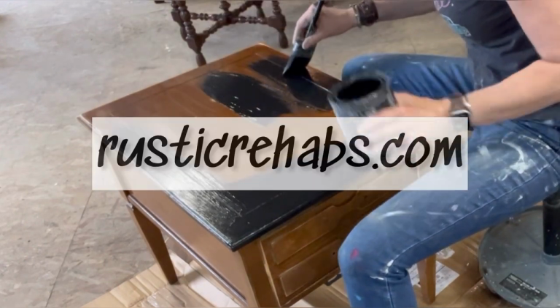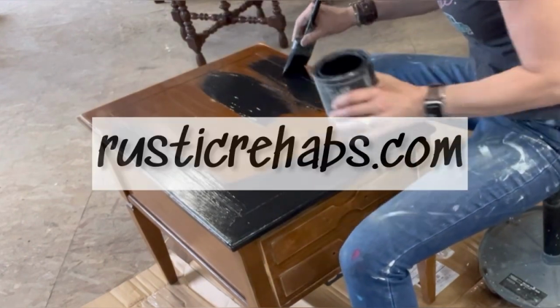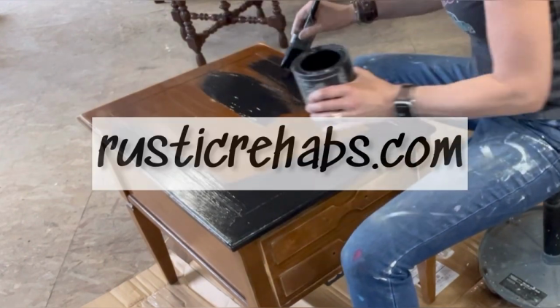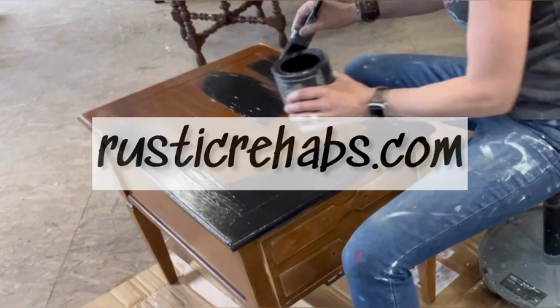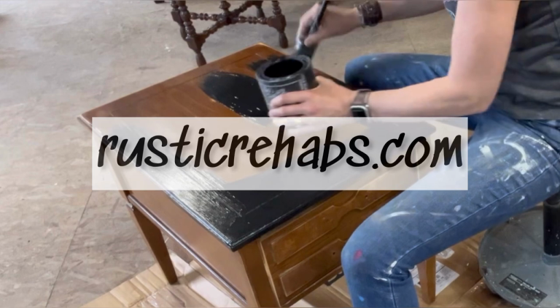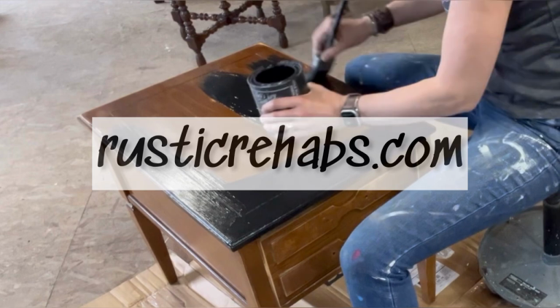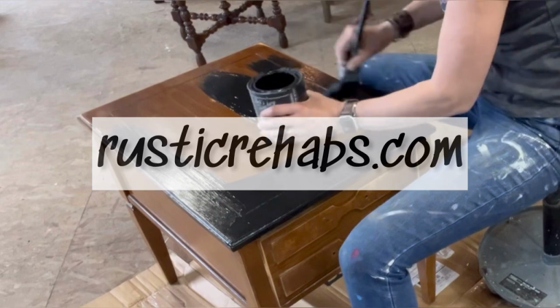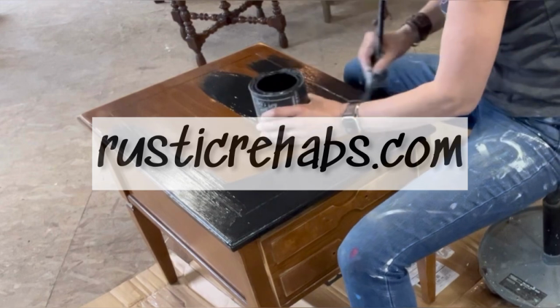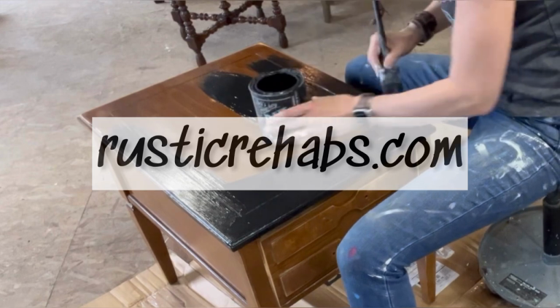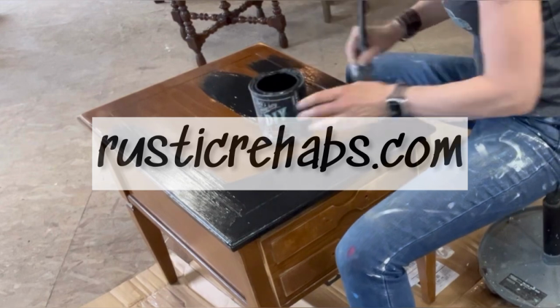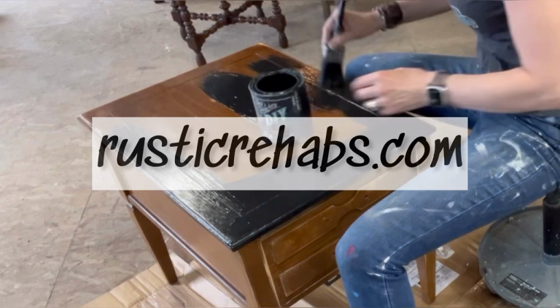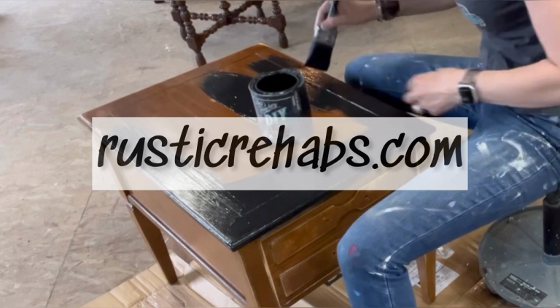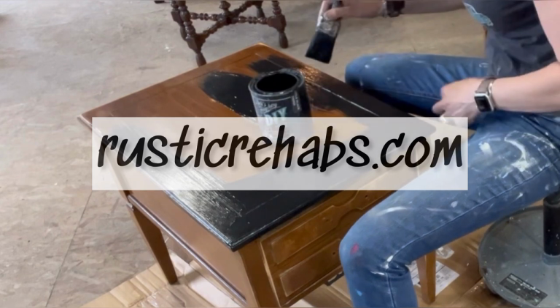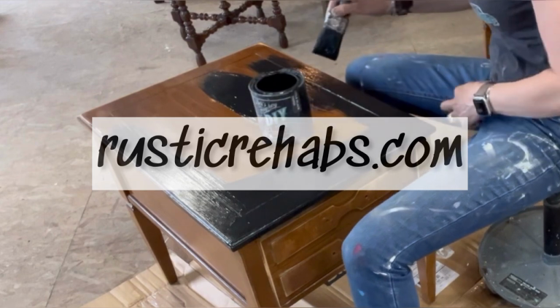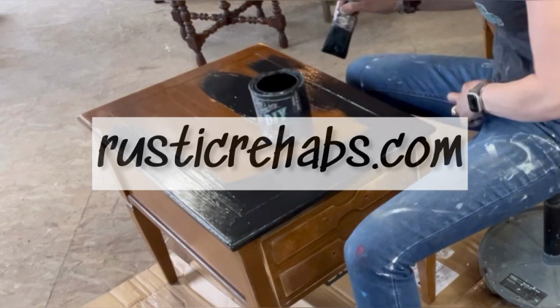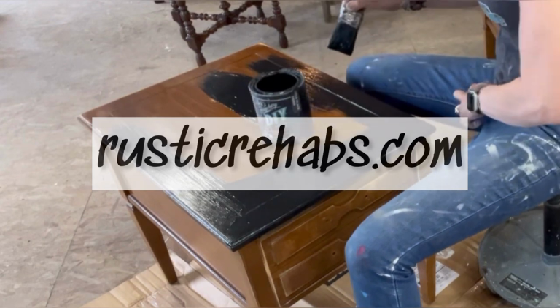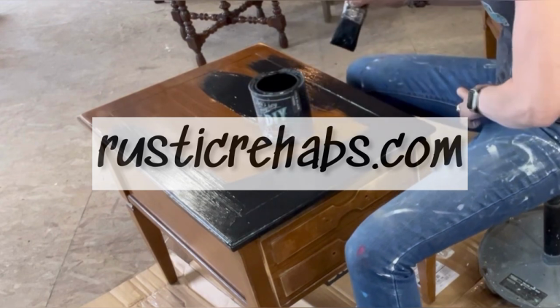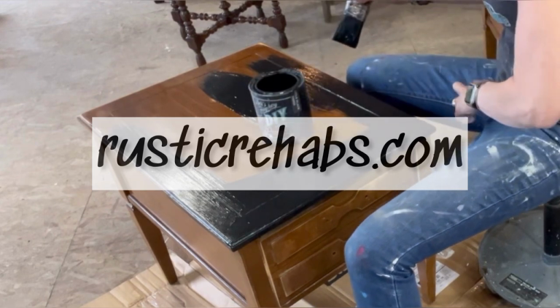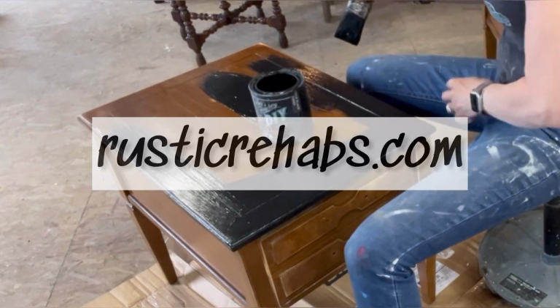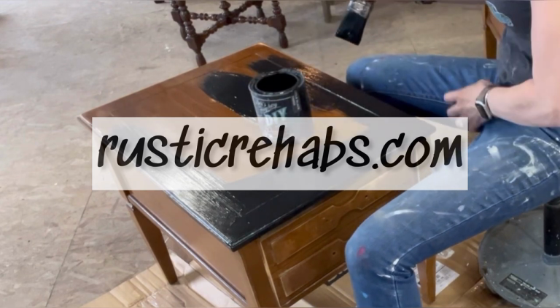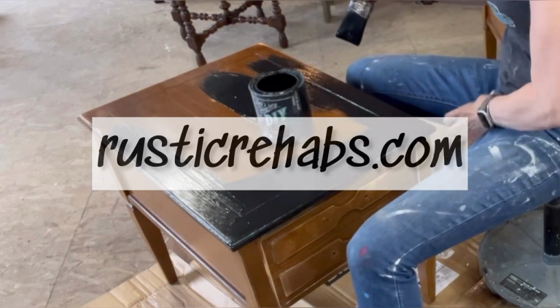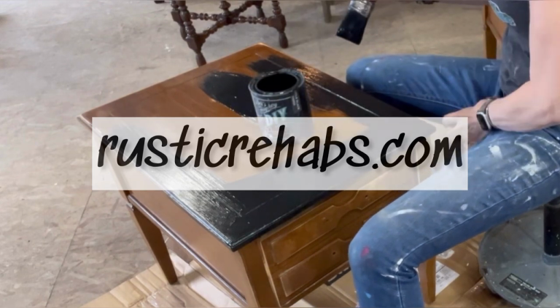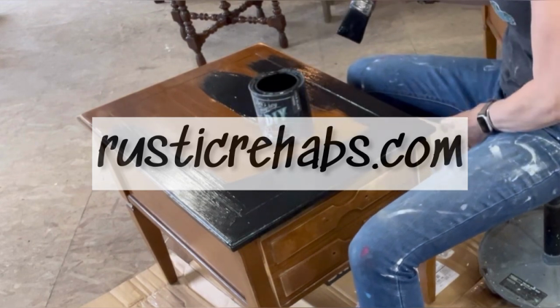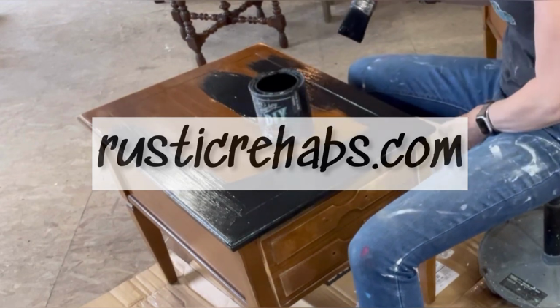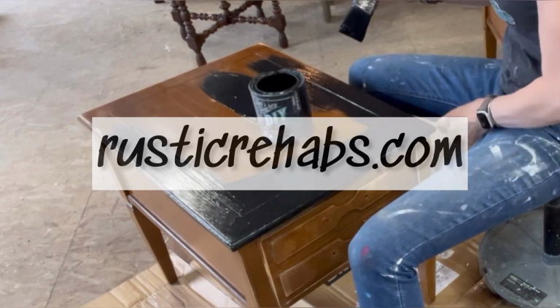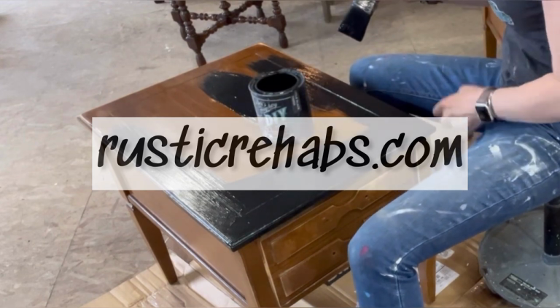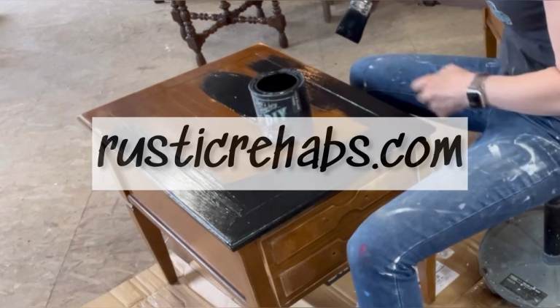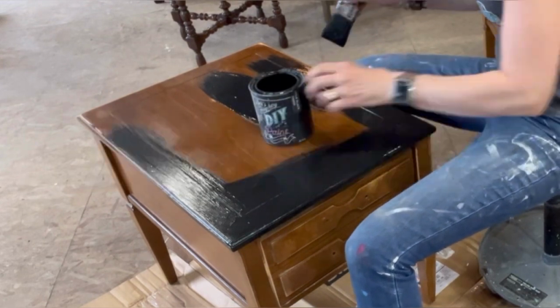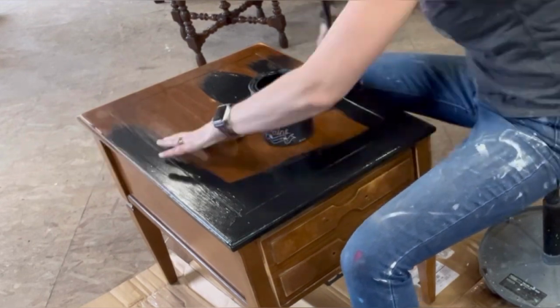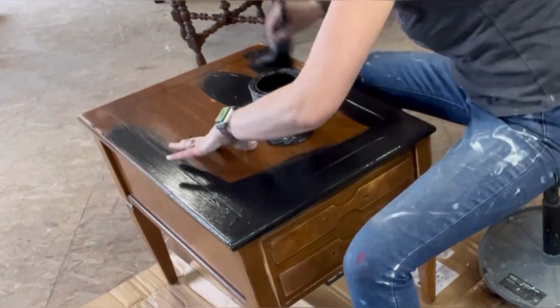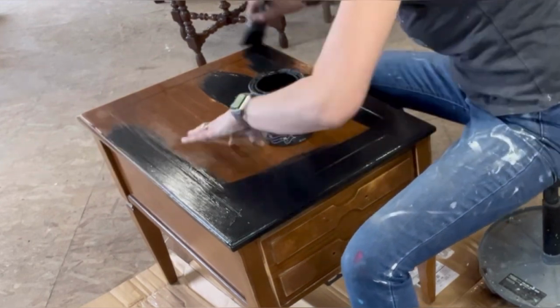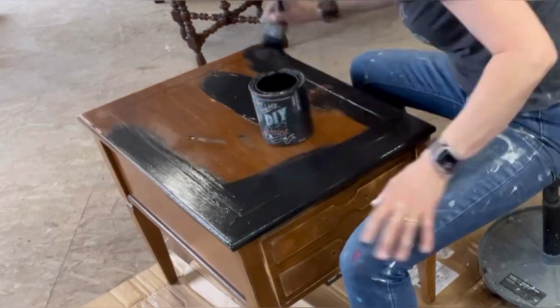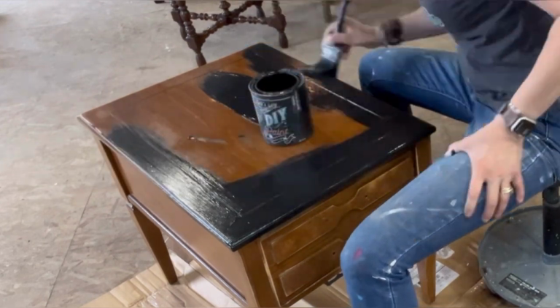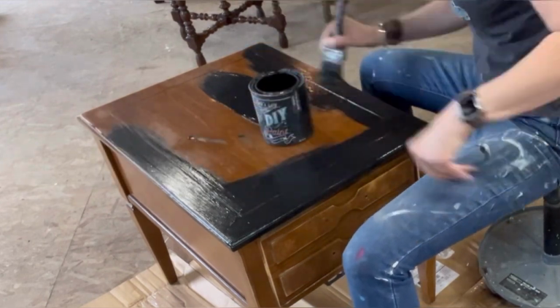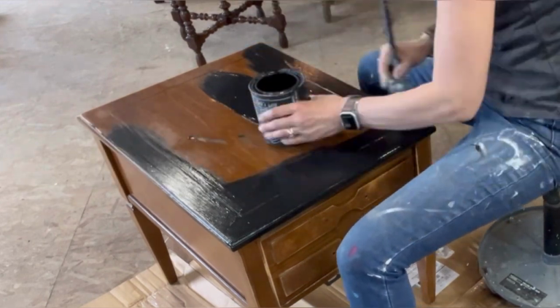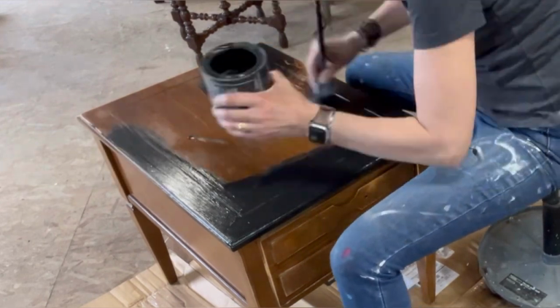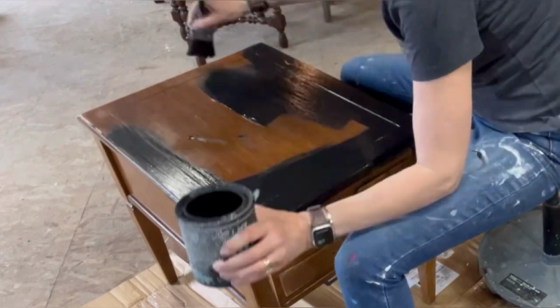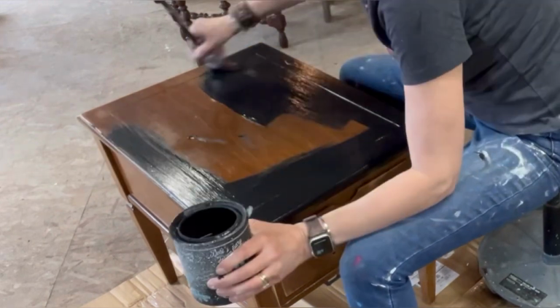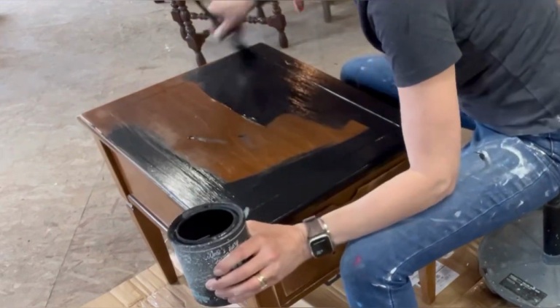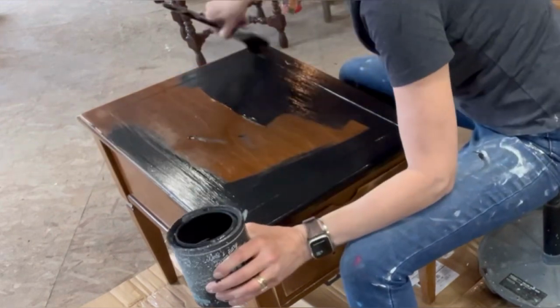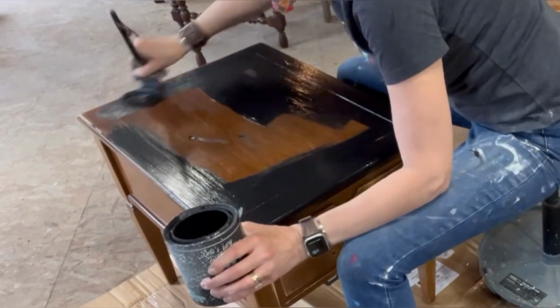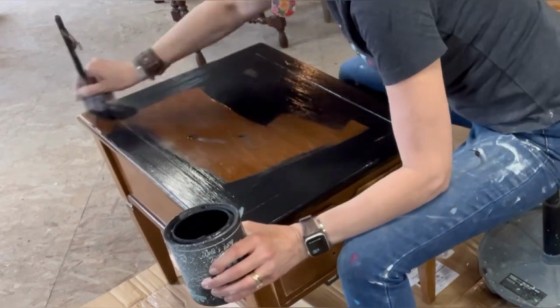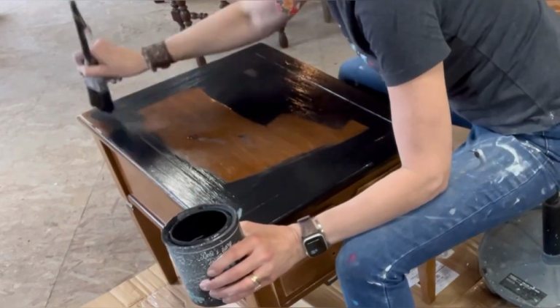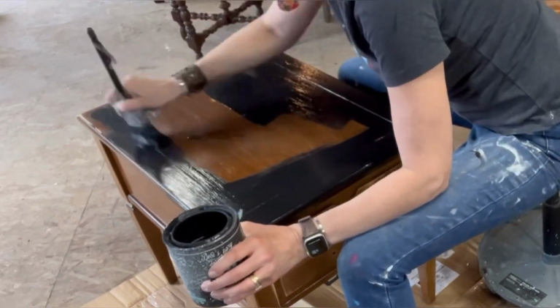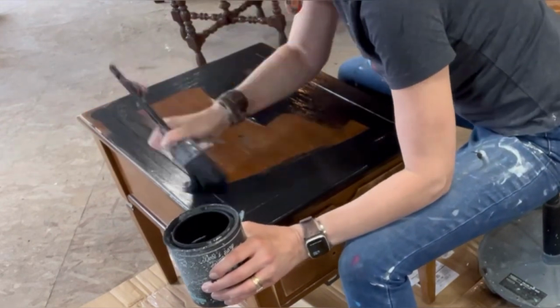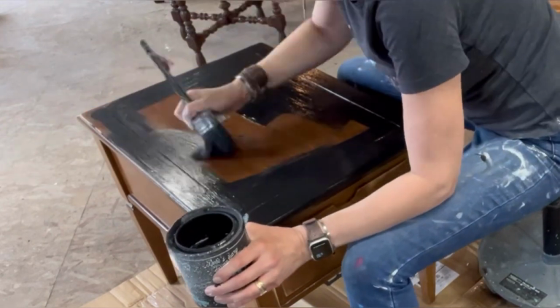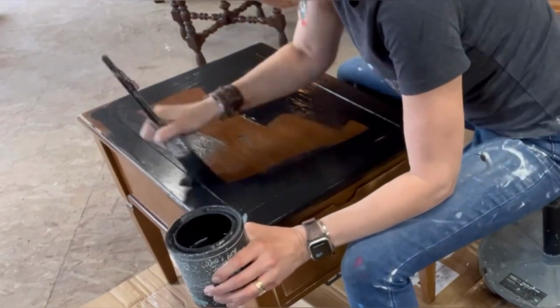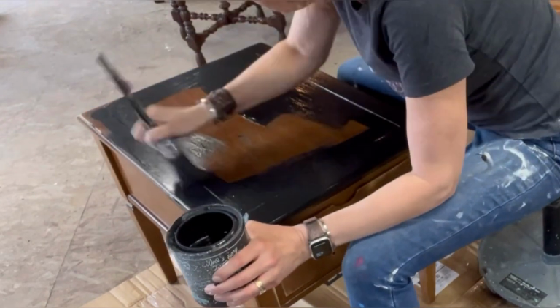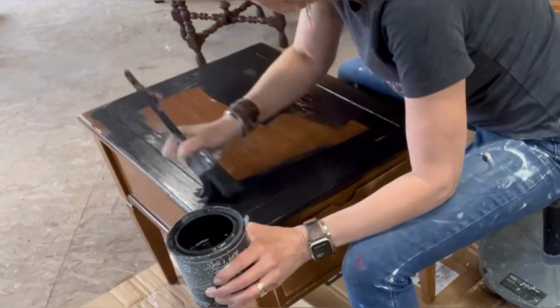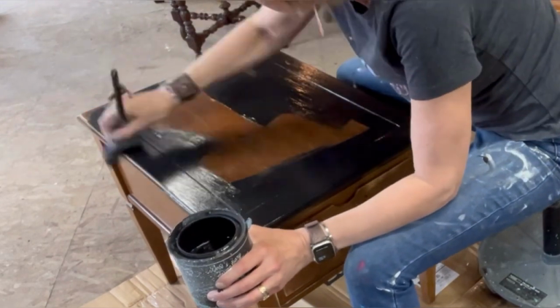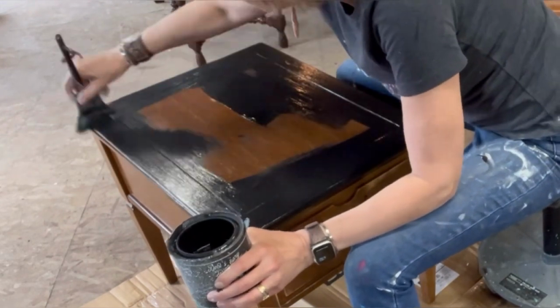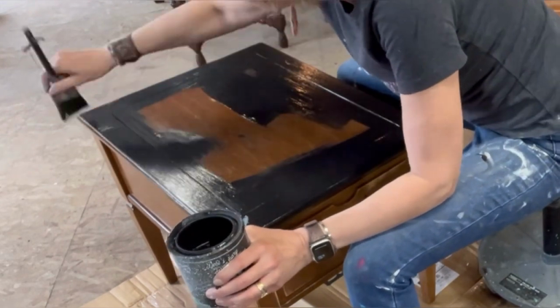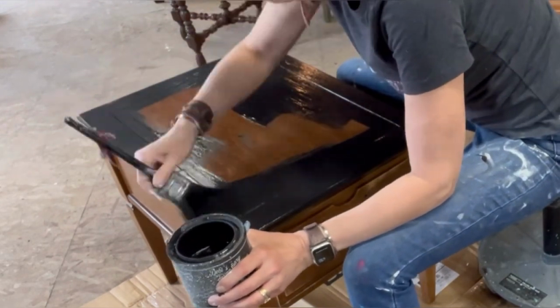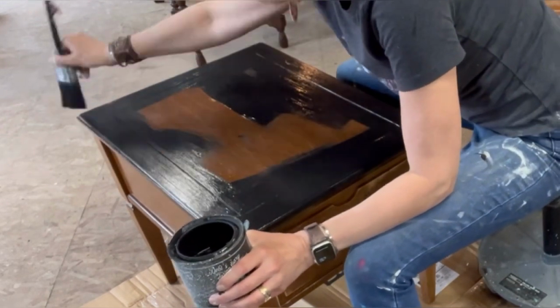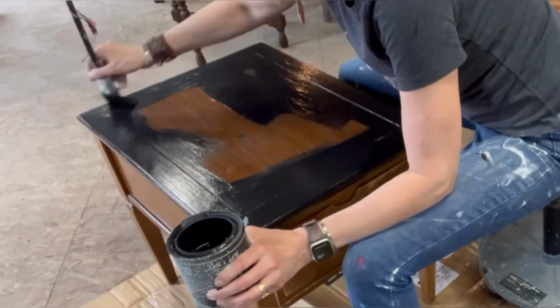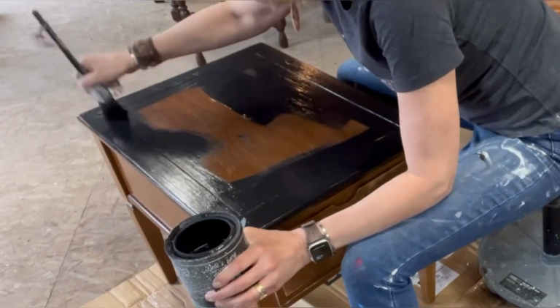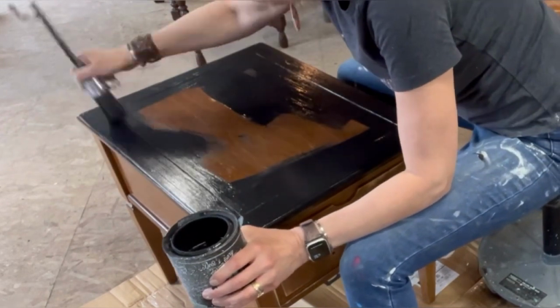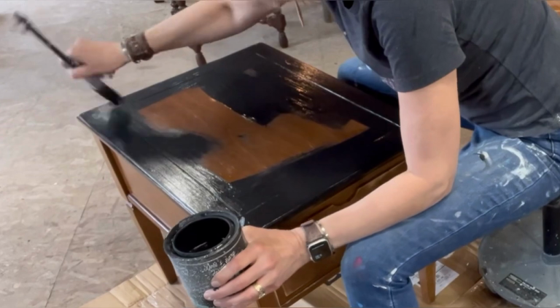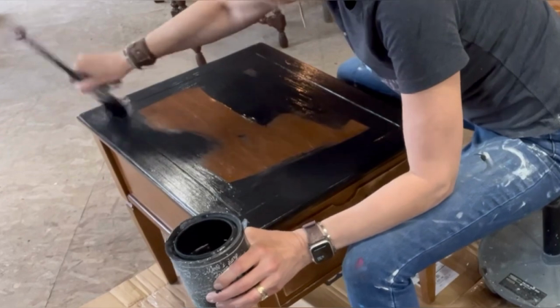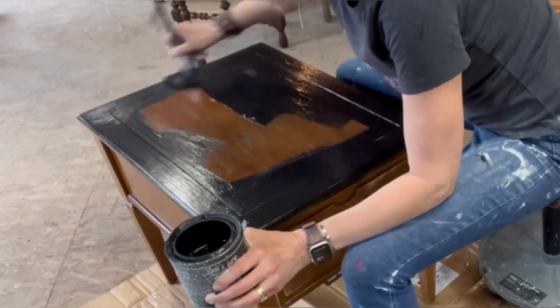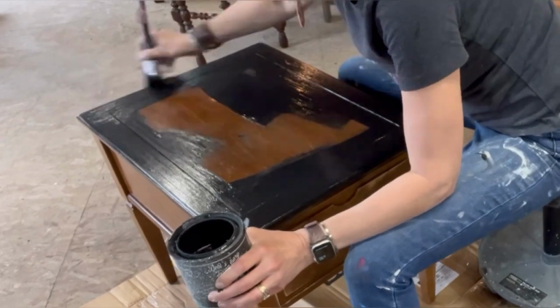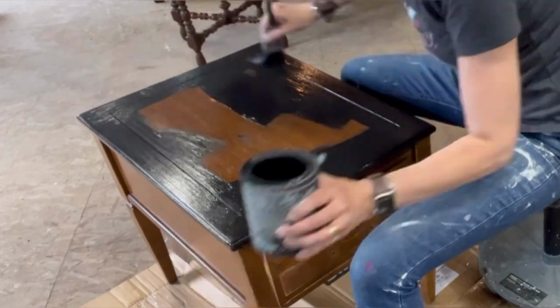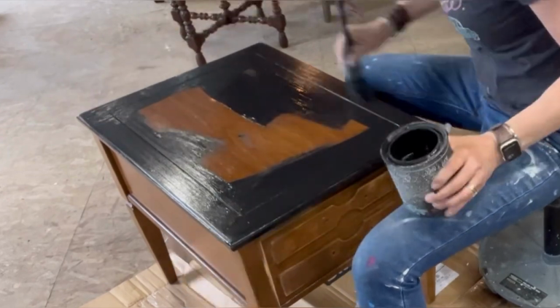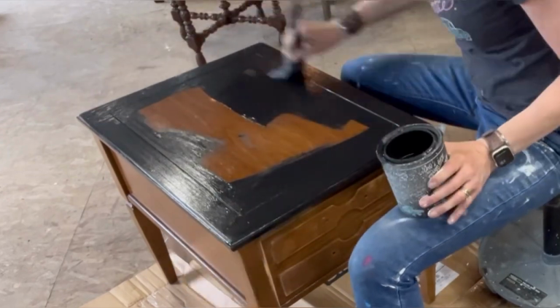You can get all these products at my website rusticrehabs.com or by coming to my shop in Menomonee Falls, Wisconsin.